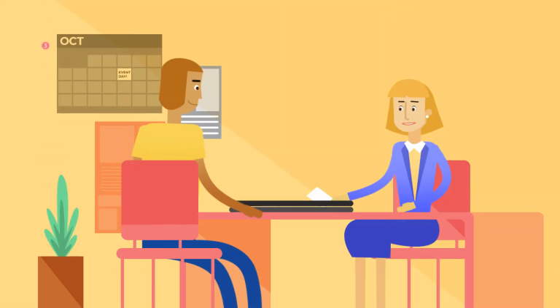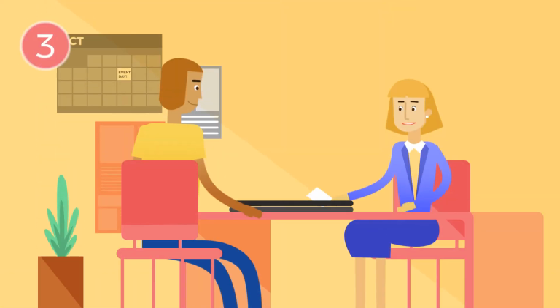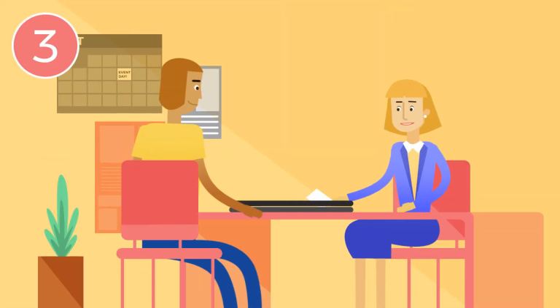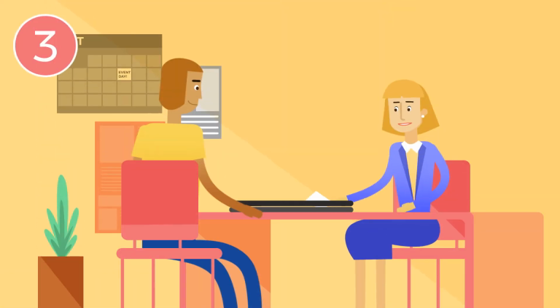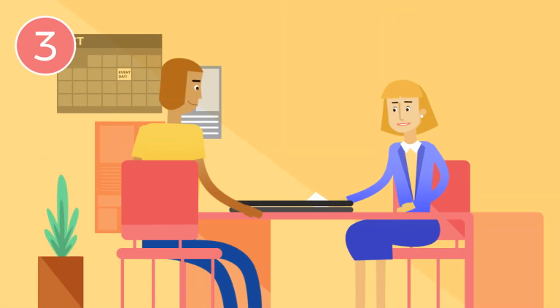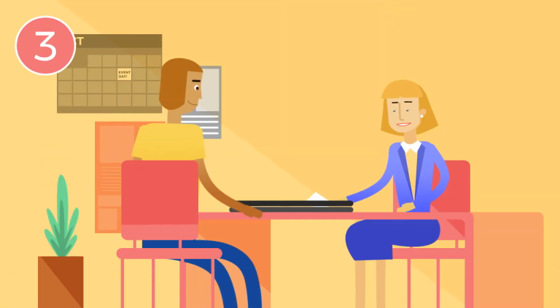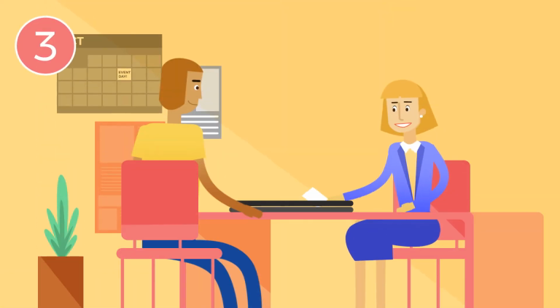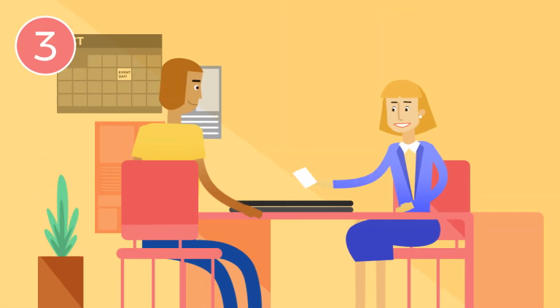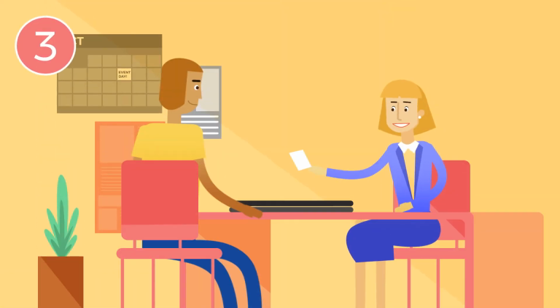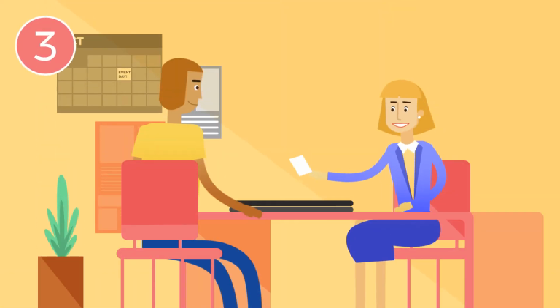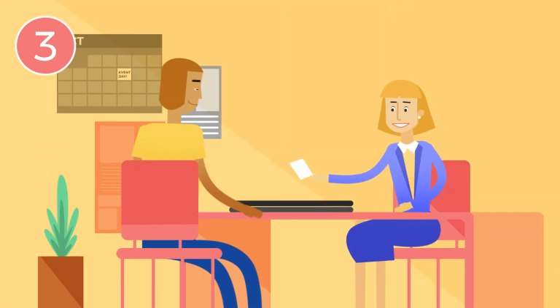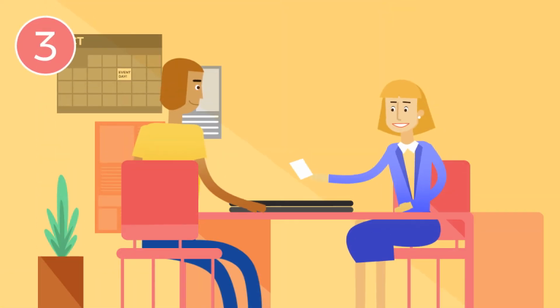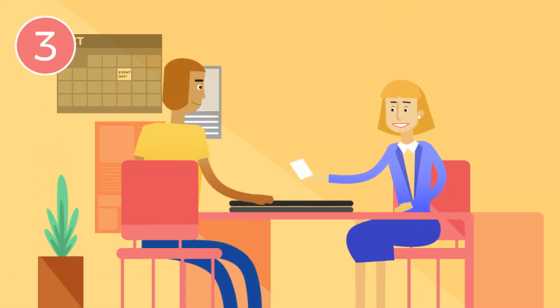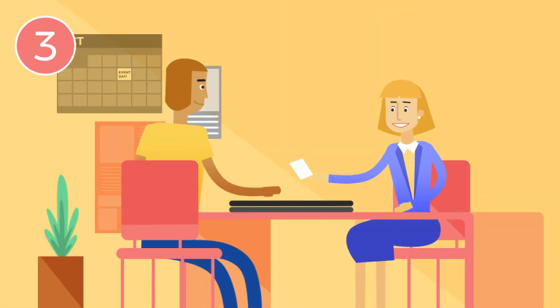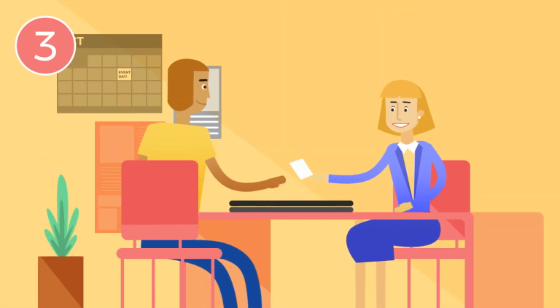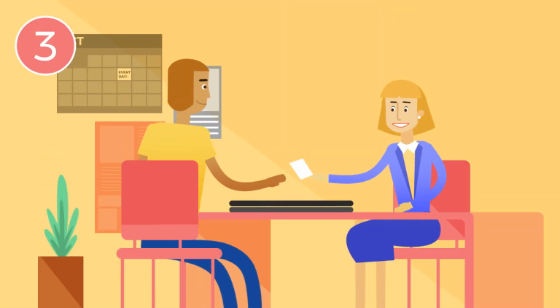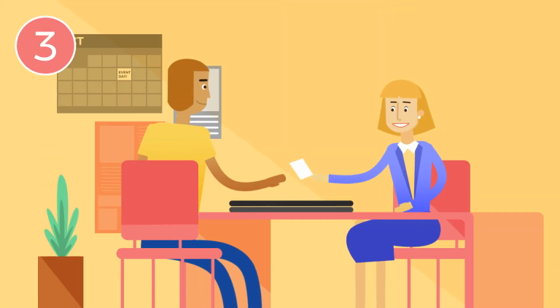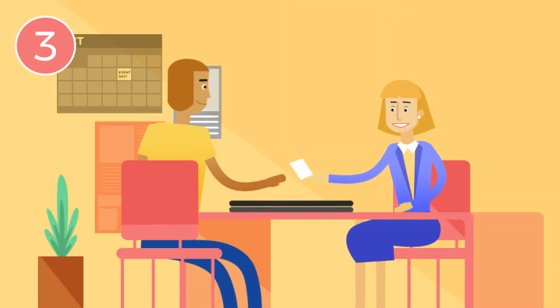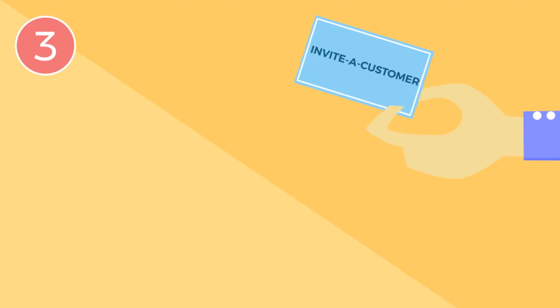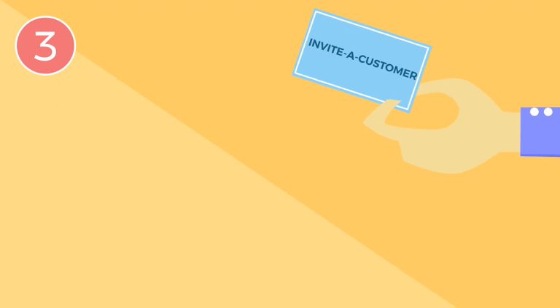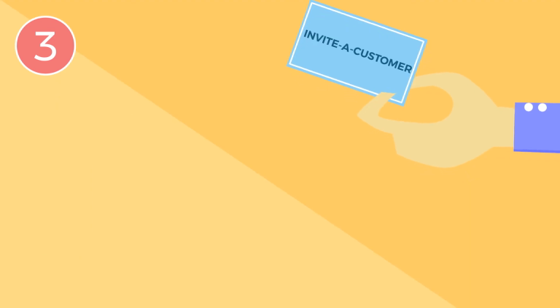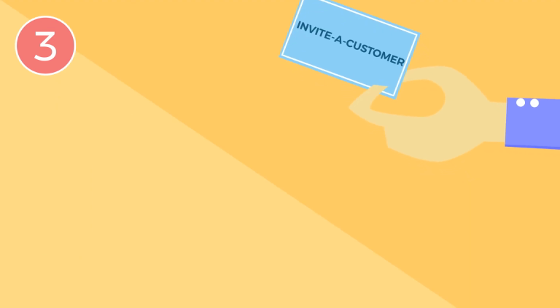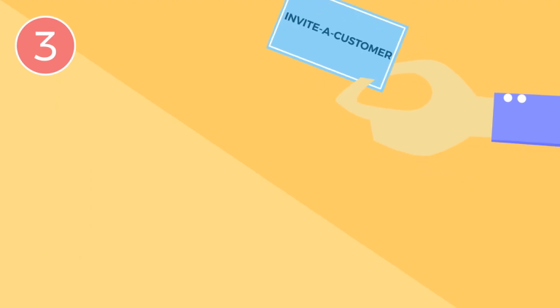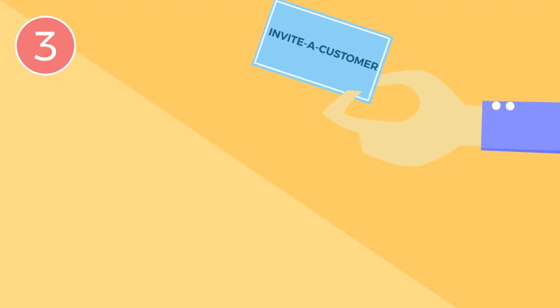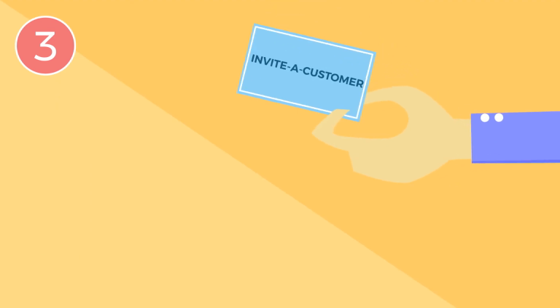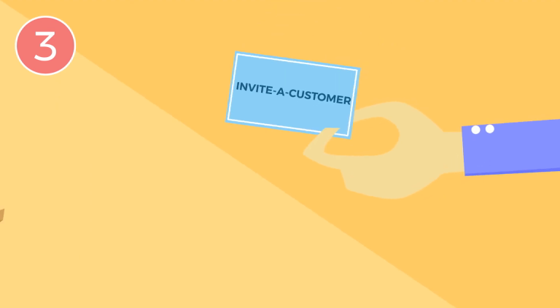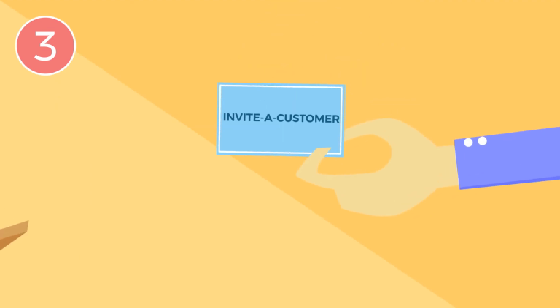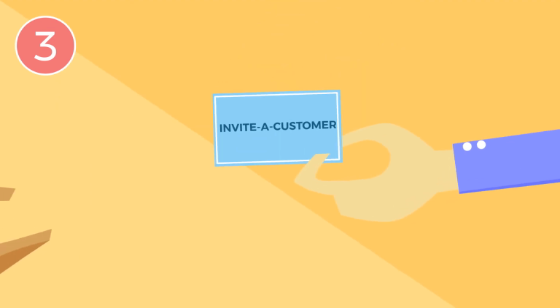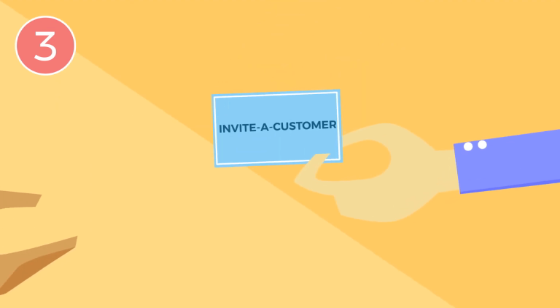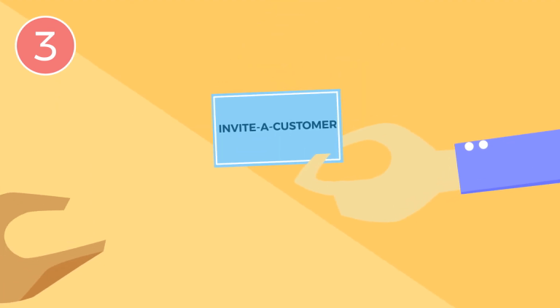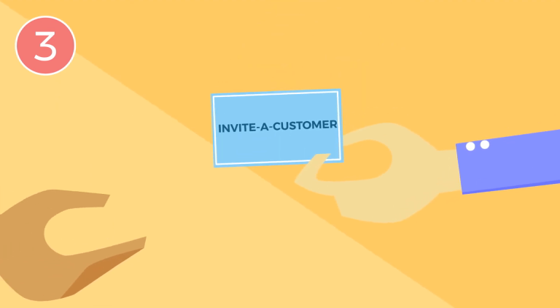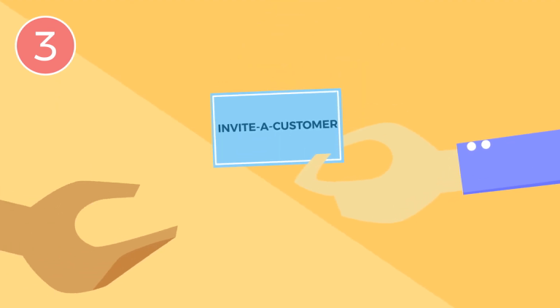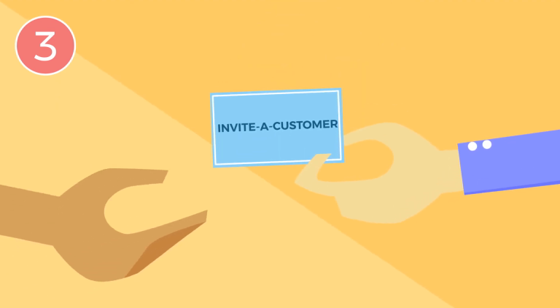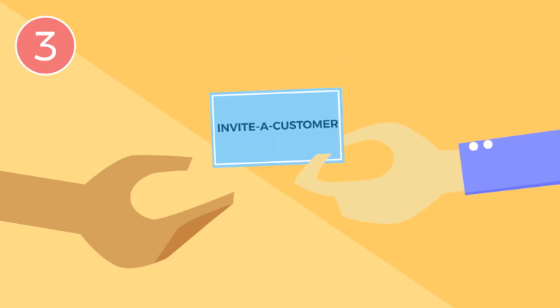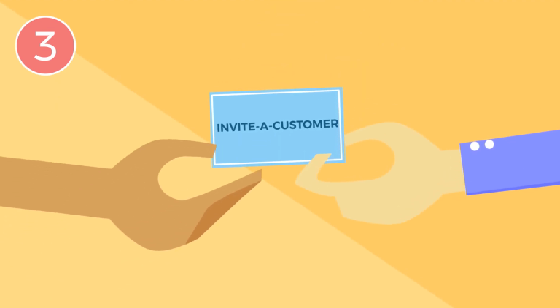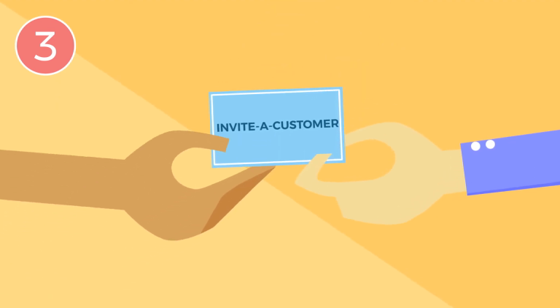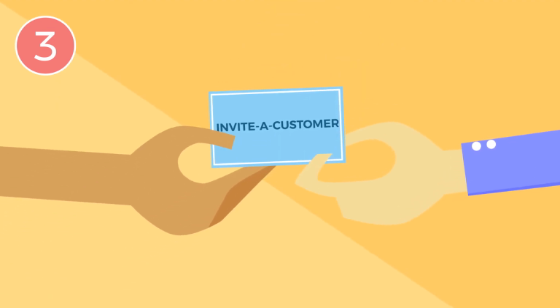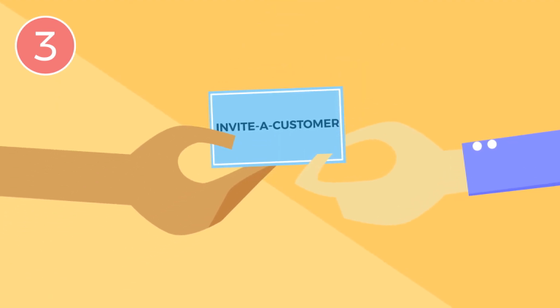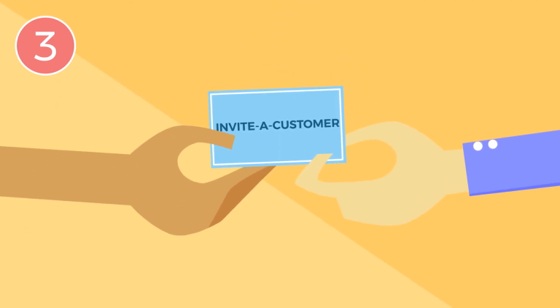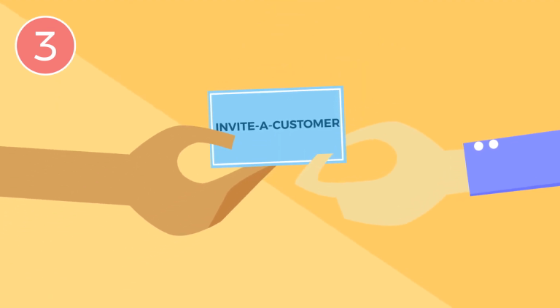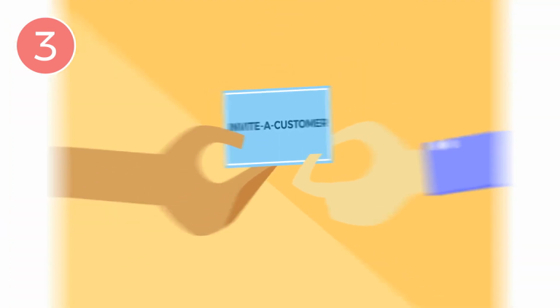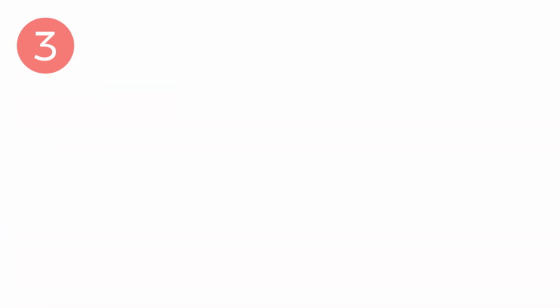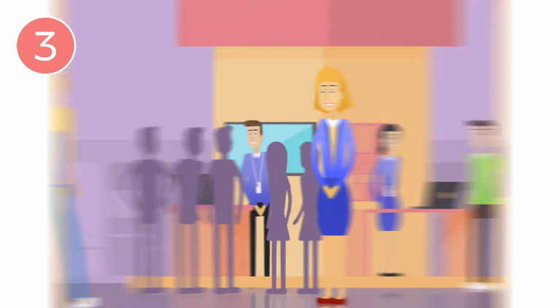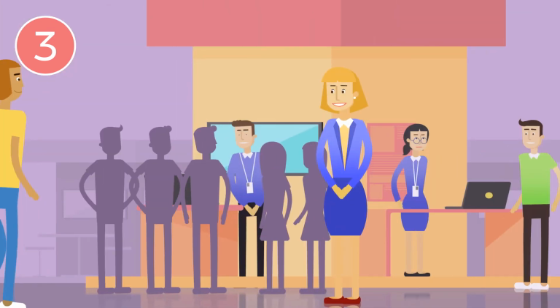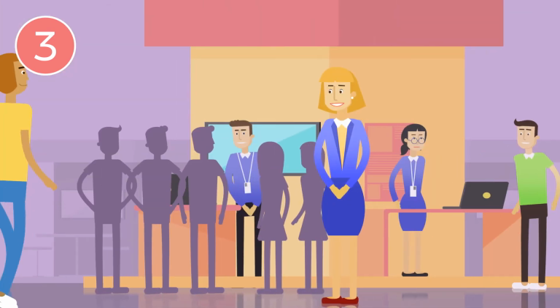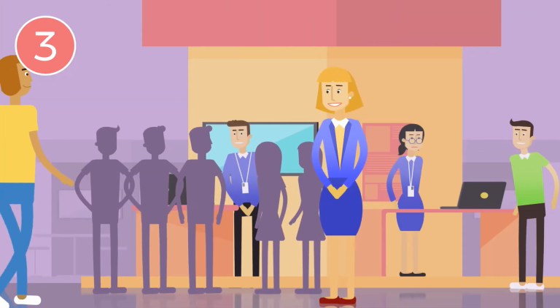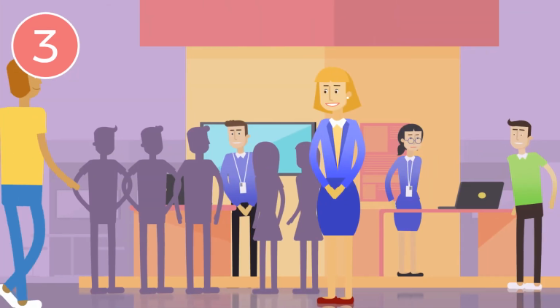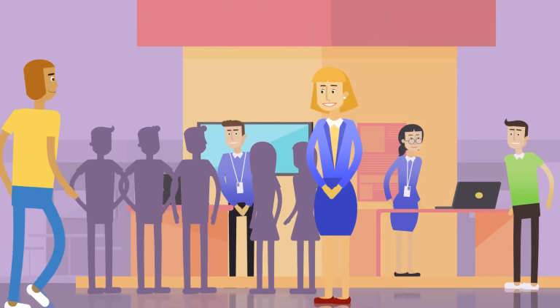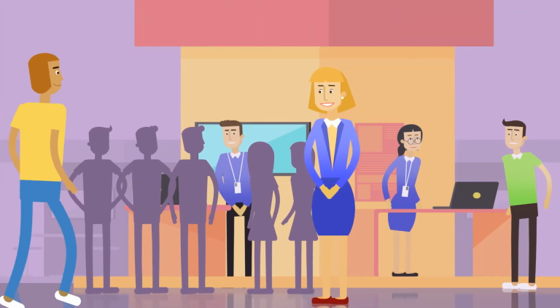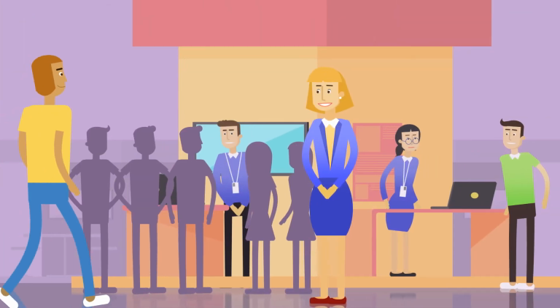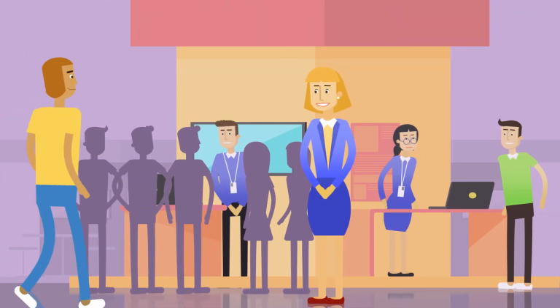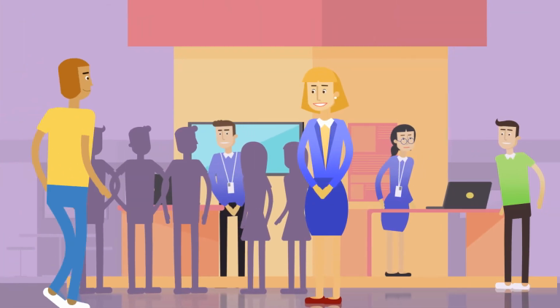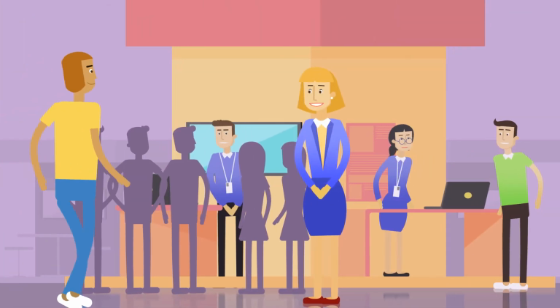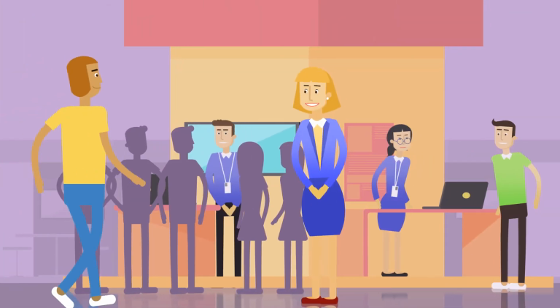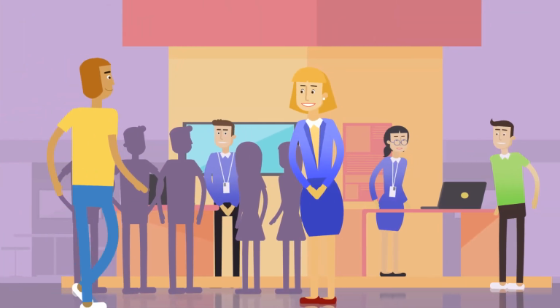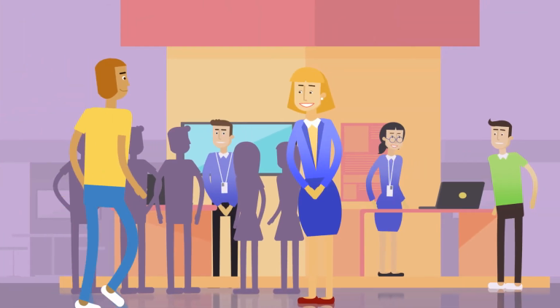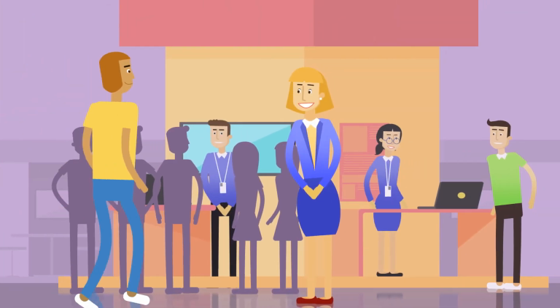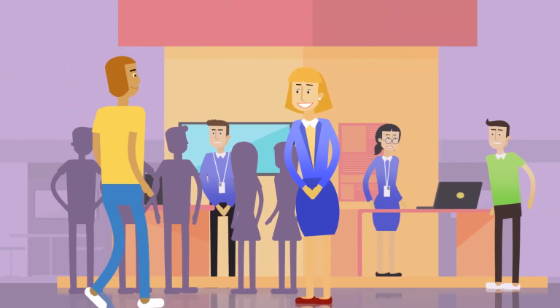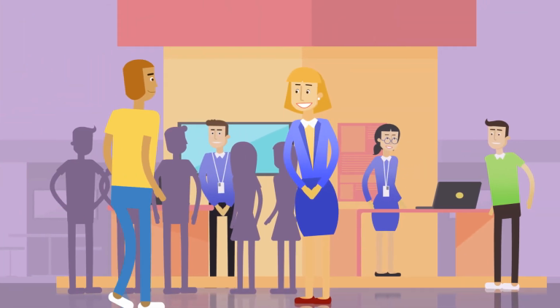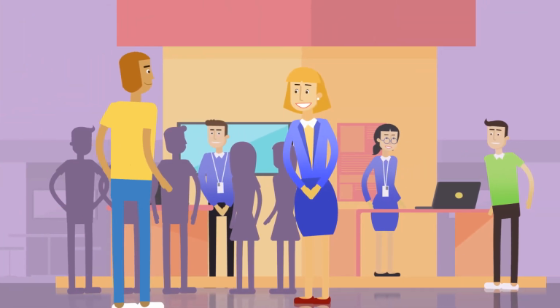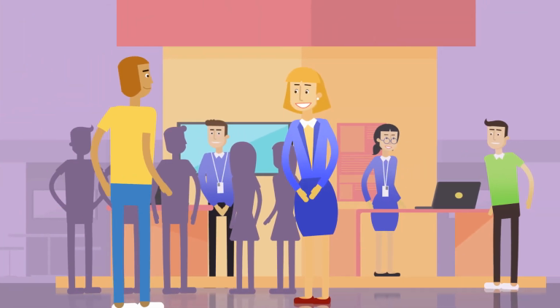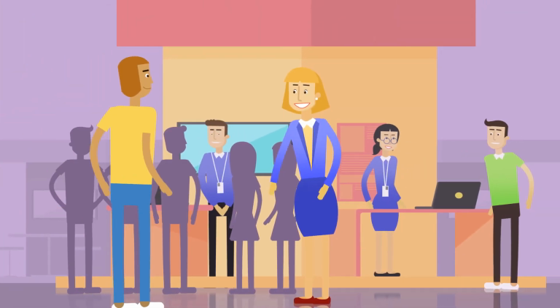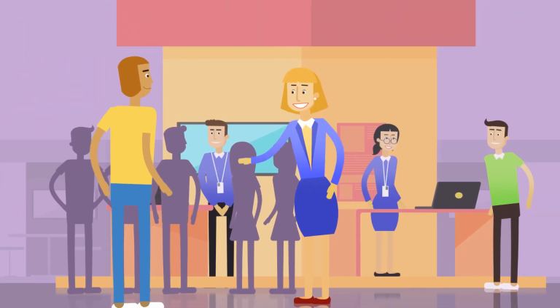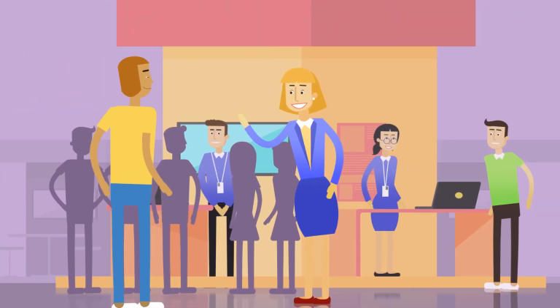Take advantage of the invite a customer program, which allows you to invite your customers and prospects to the event for a discount.